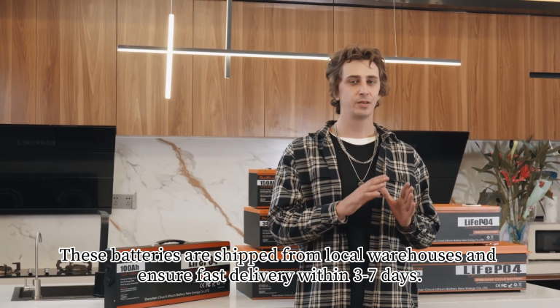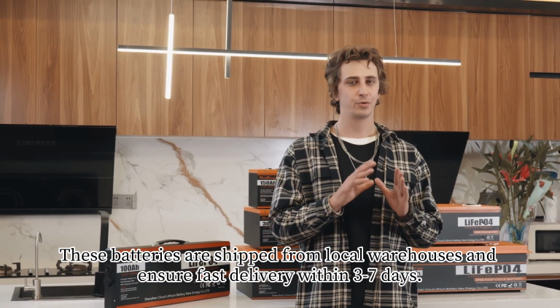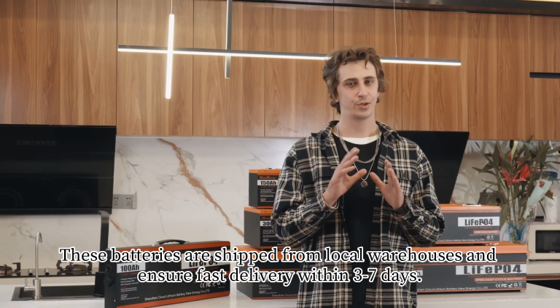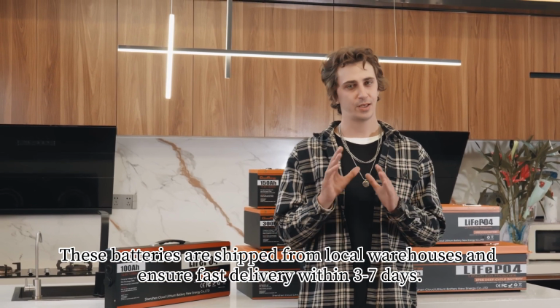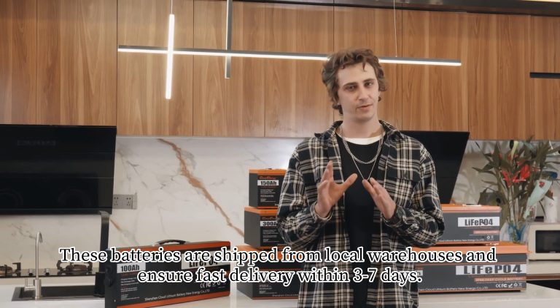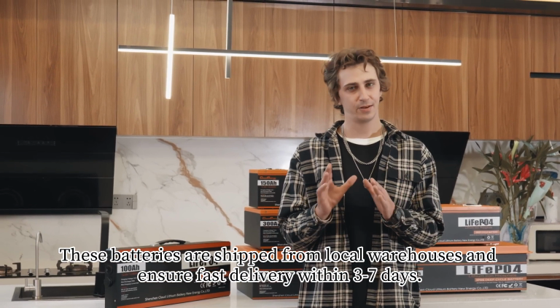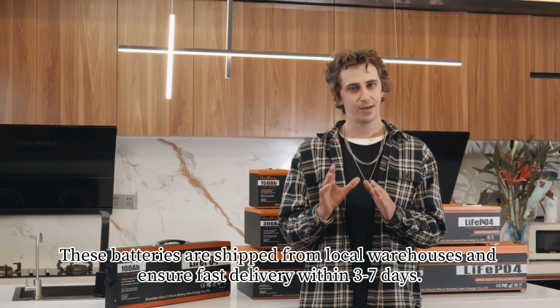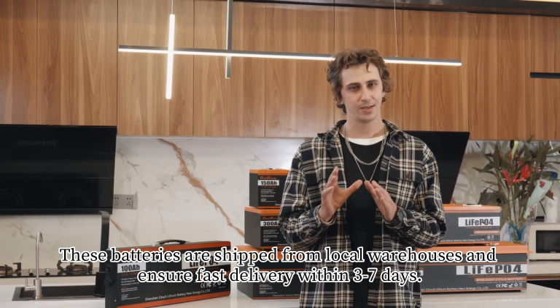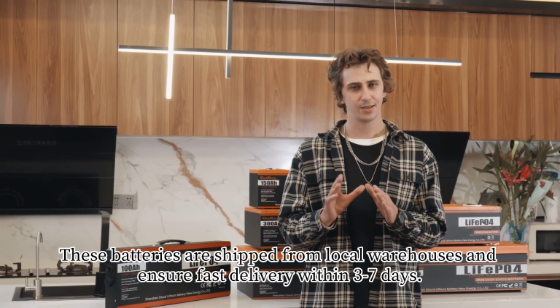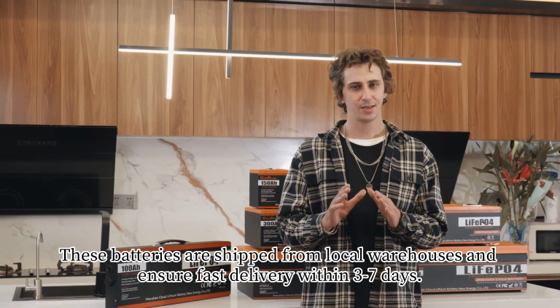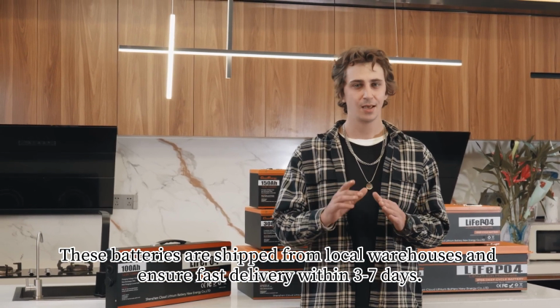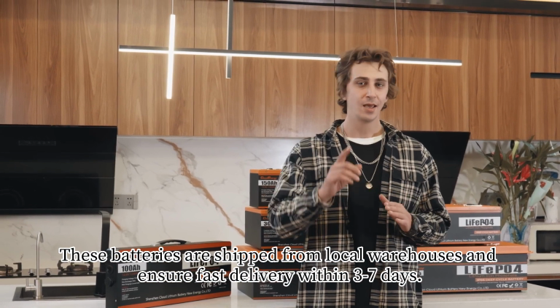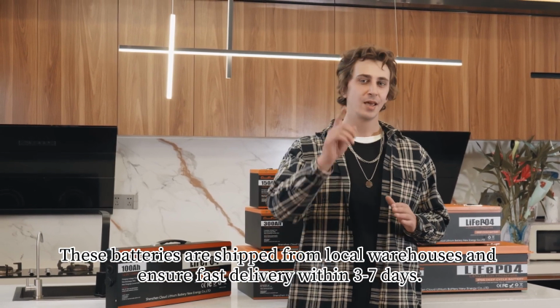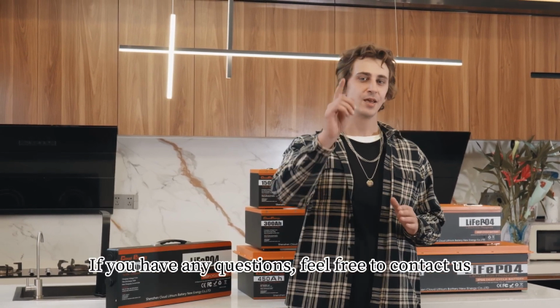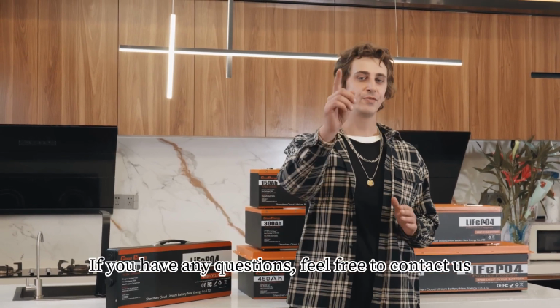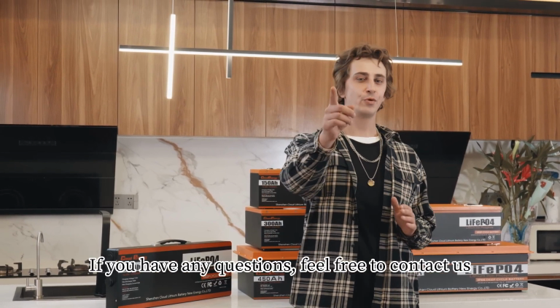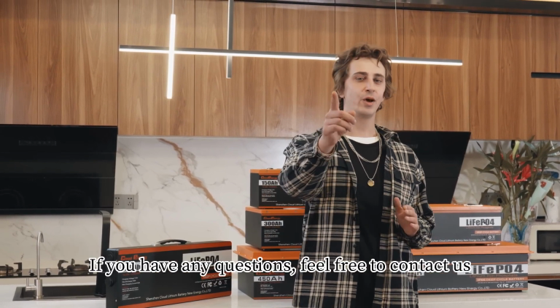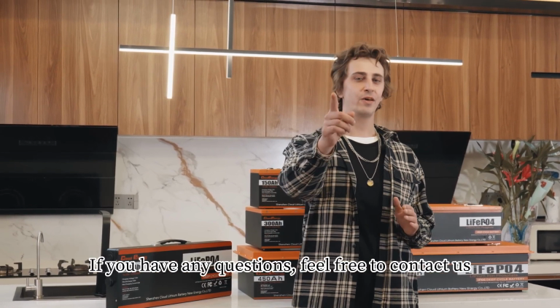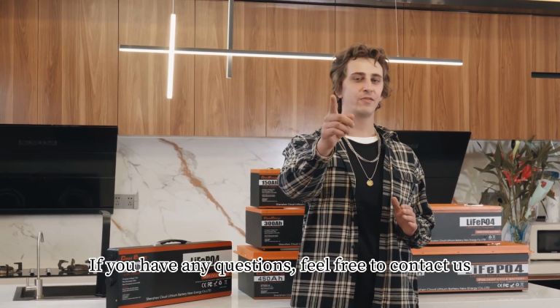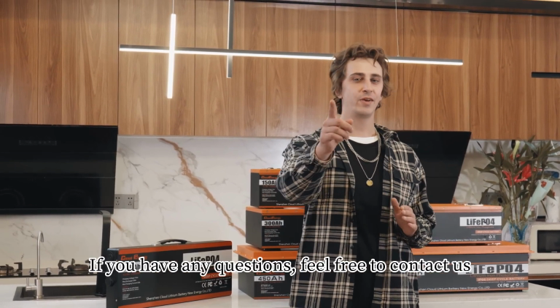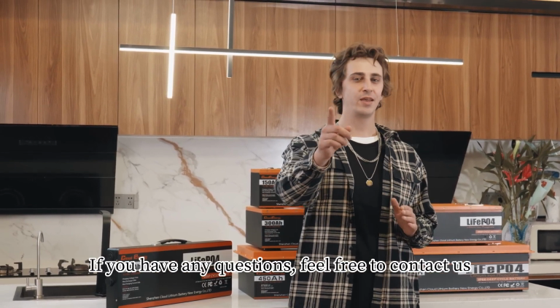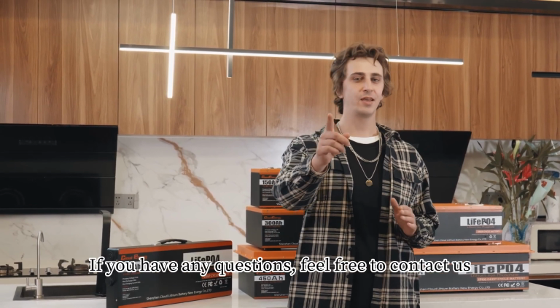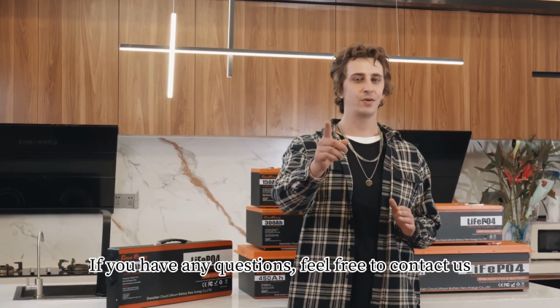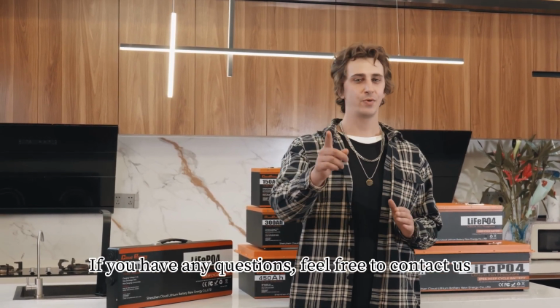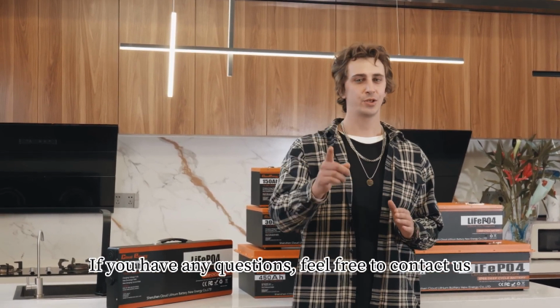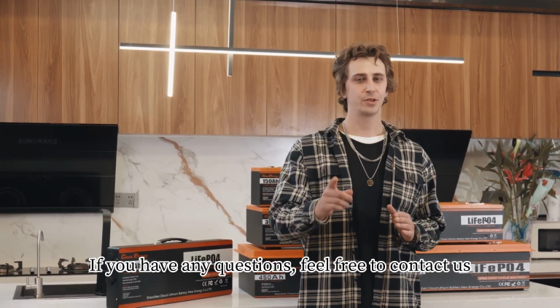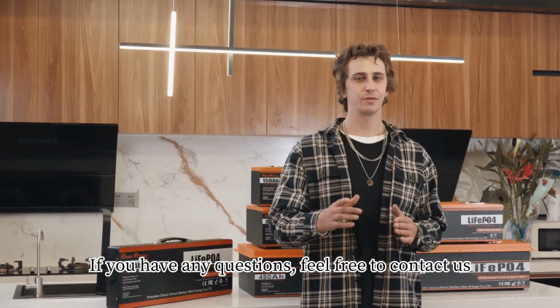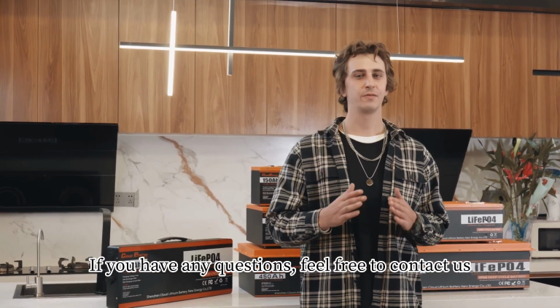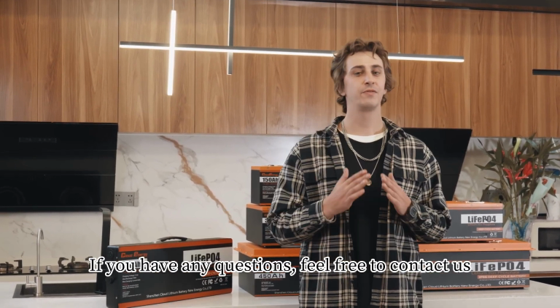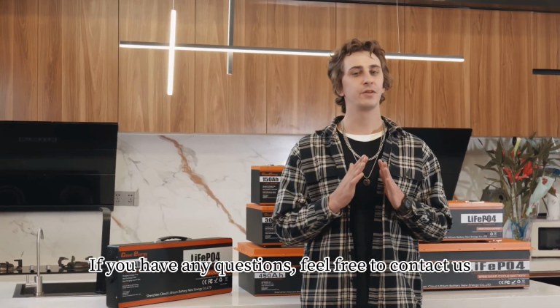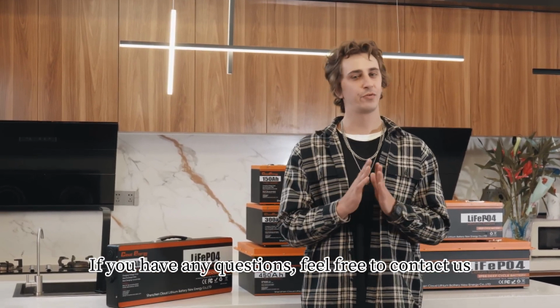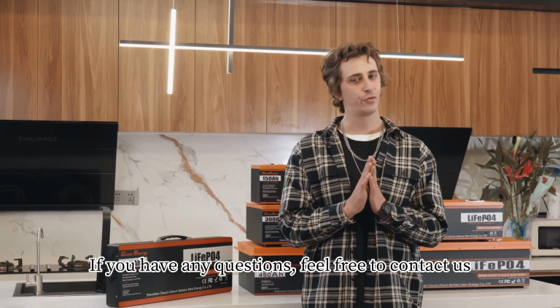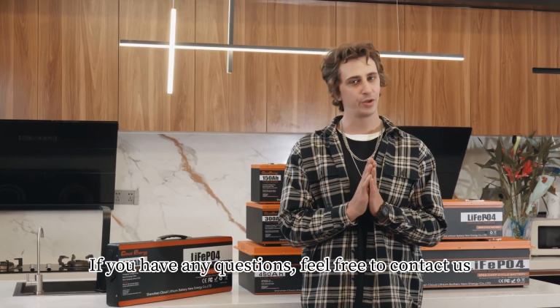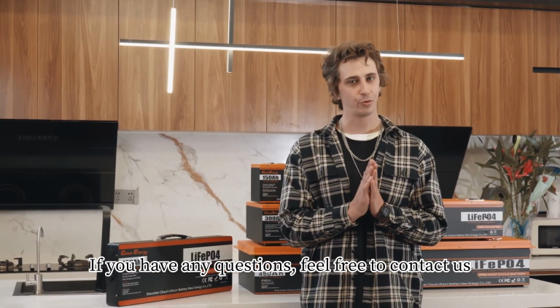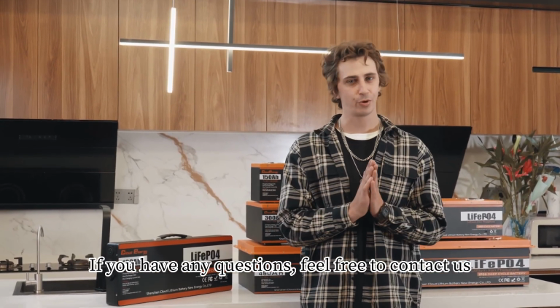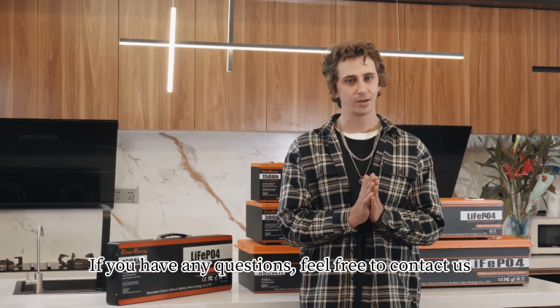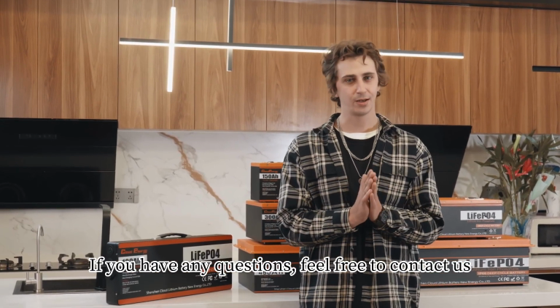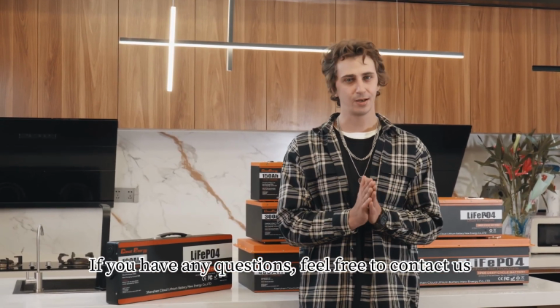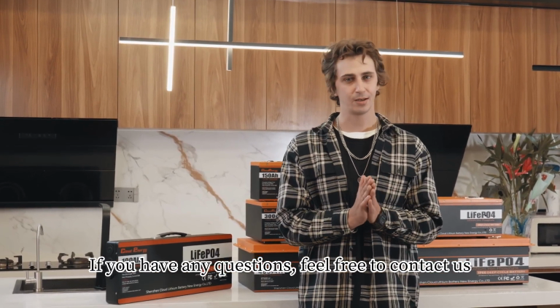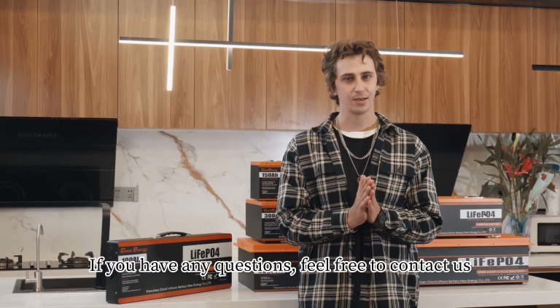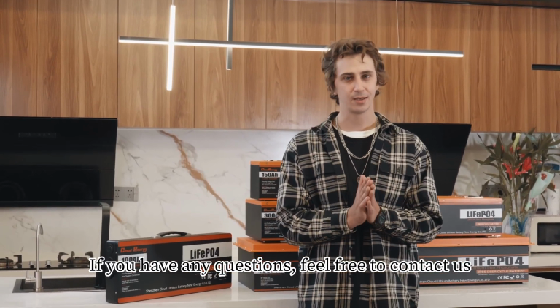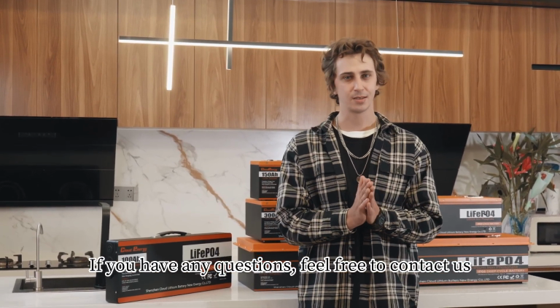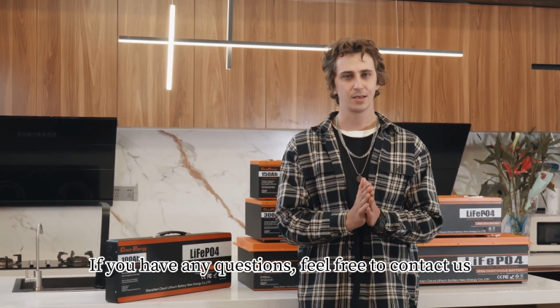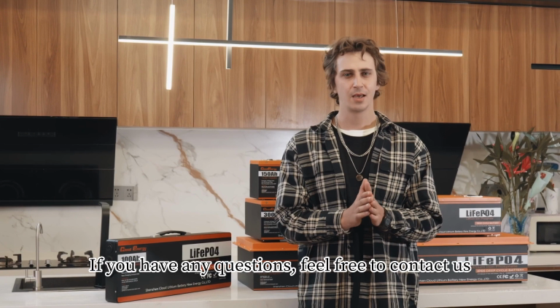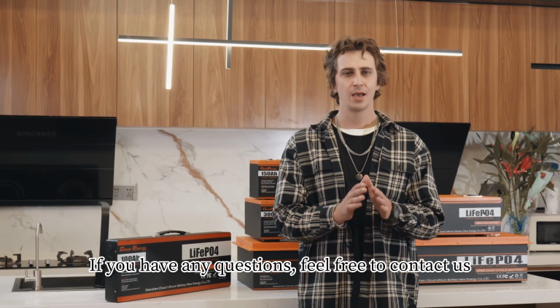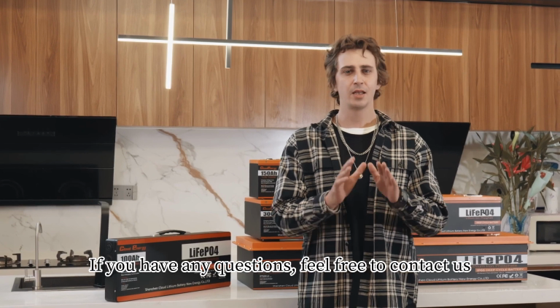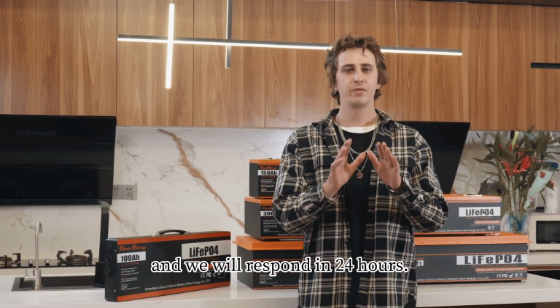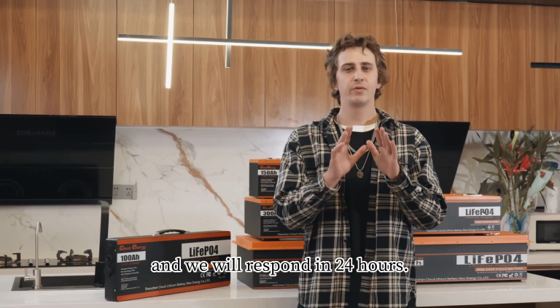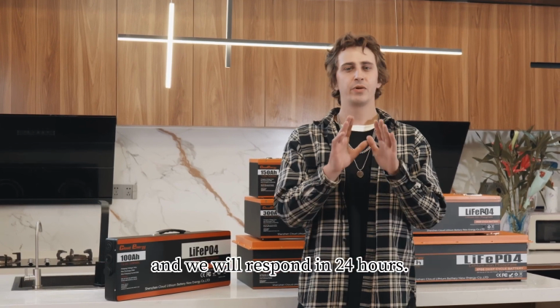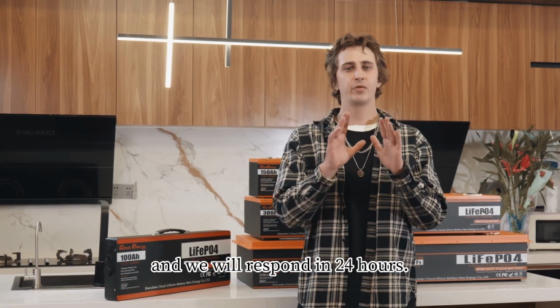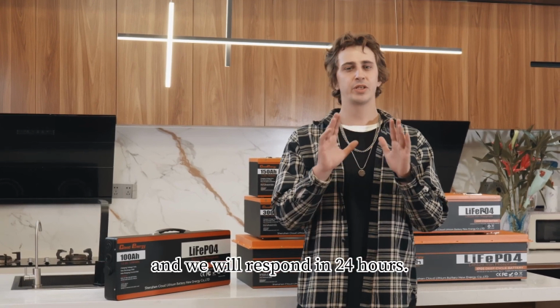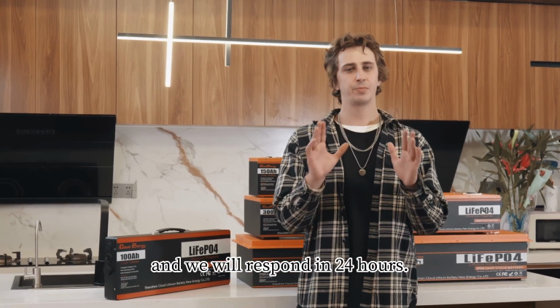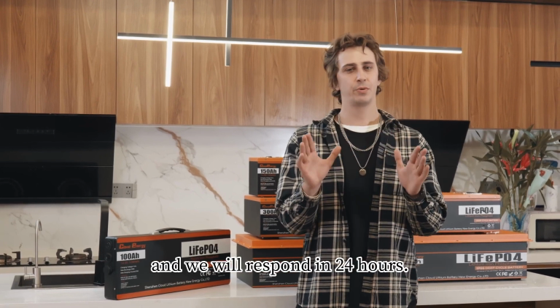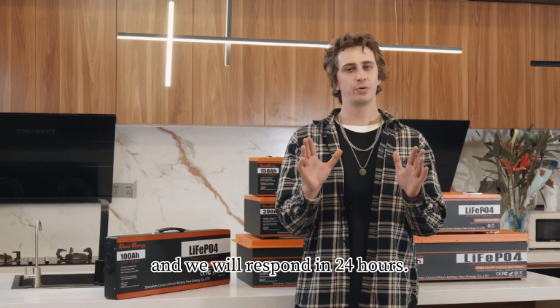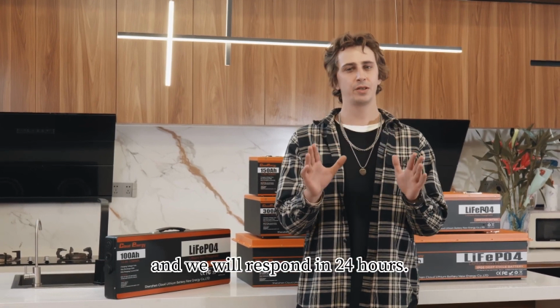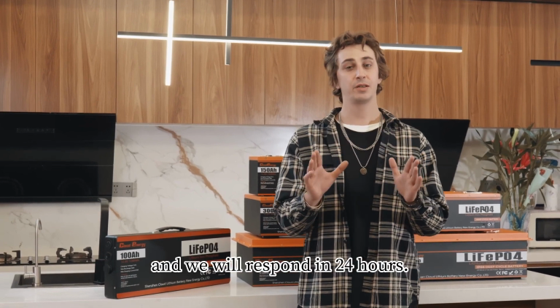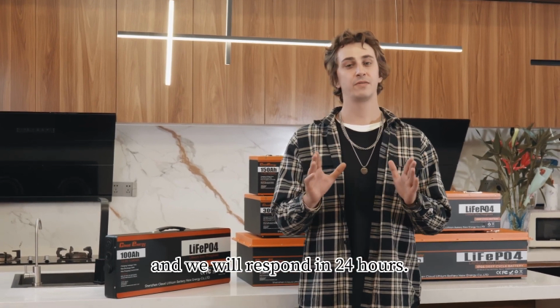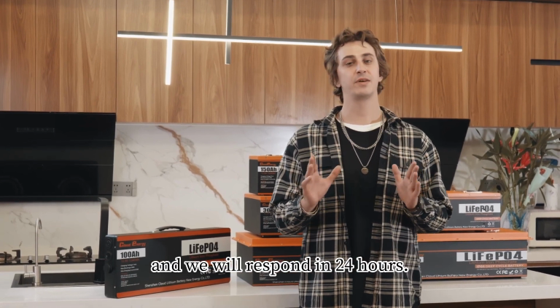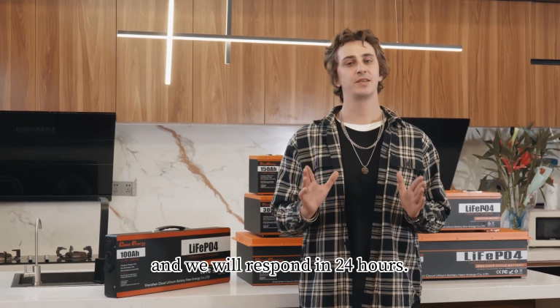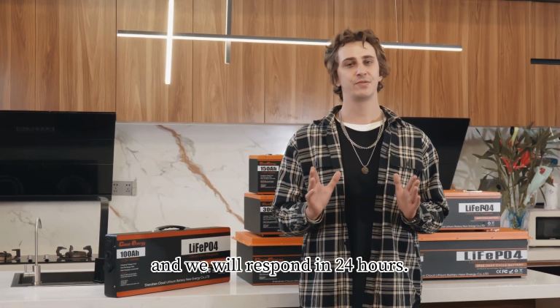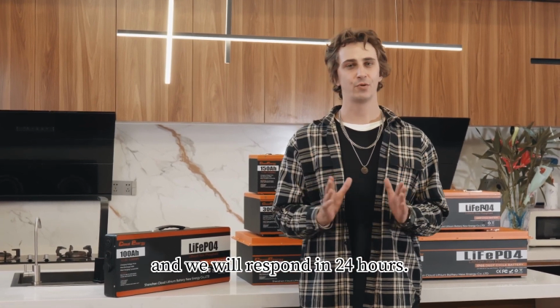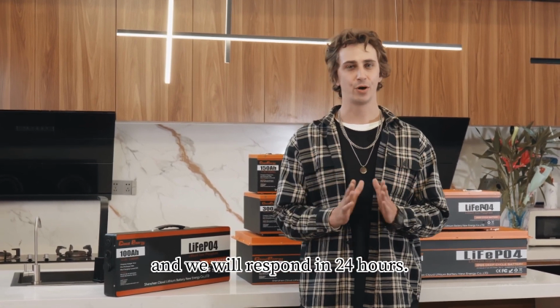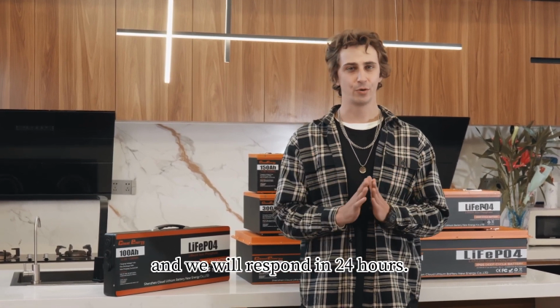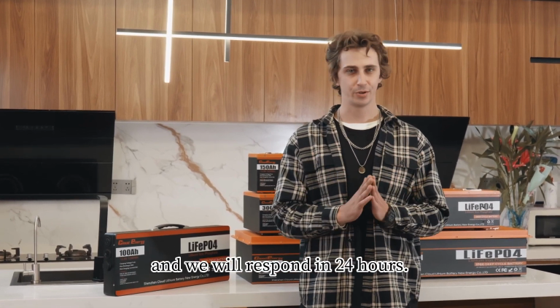If you have any questions, feel free to contact us and we'll respond within 24 hours.